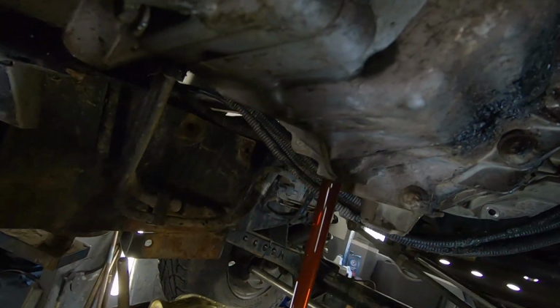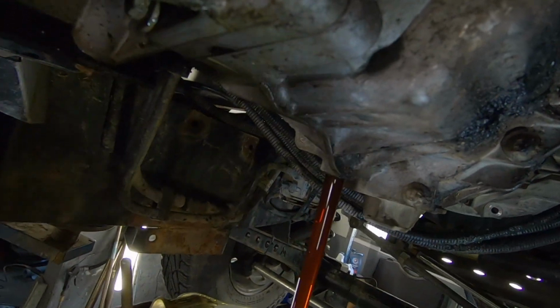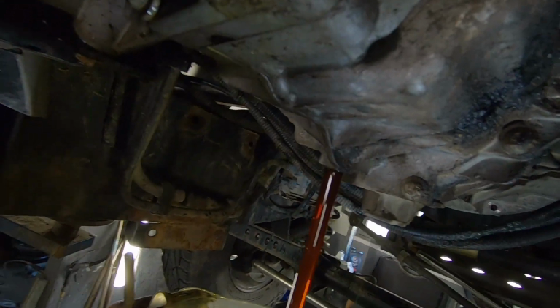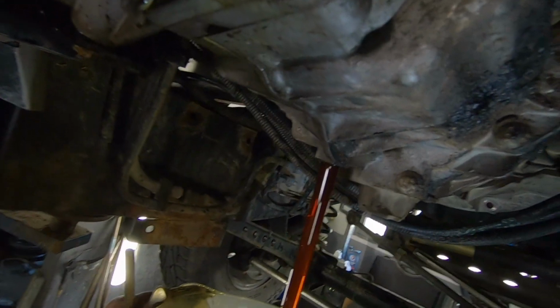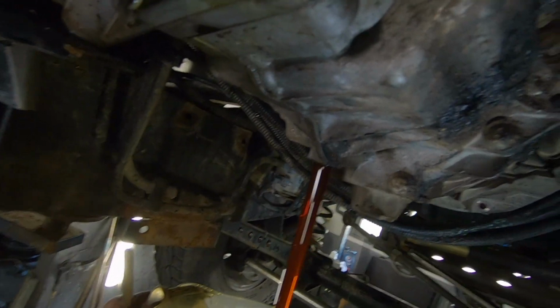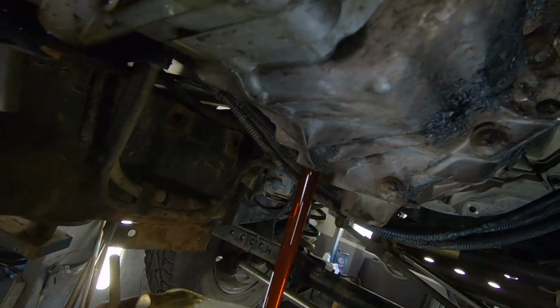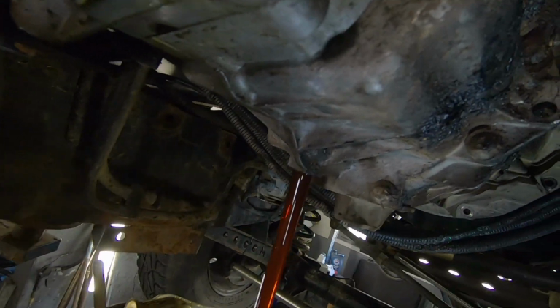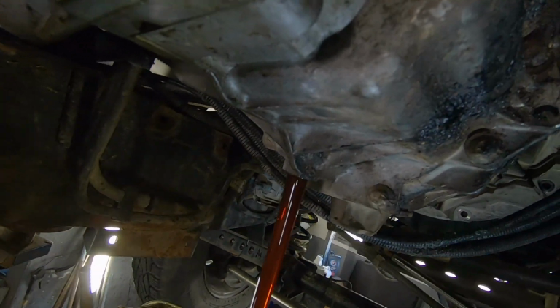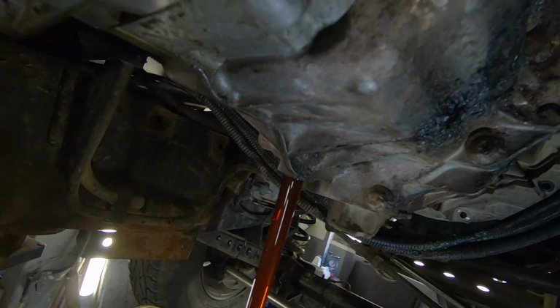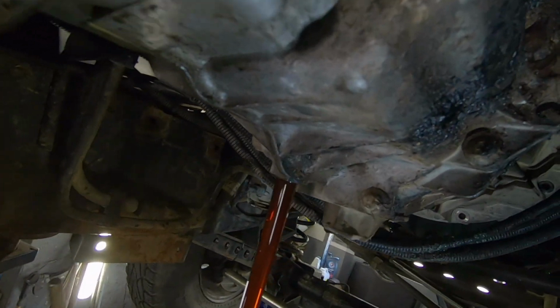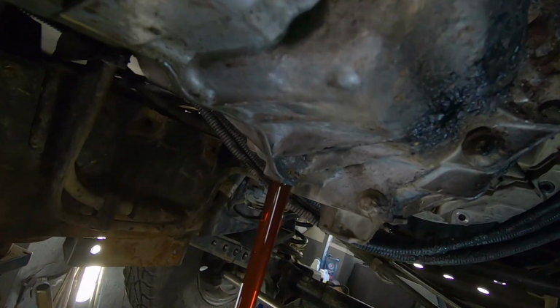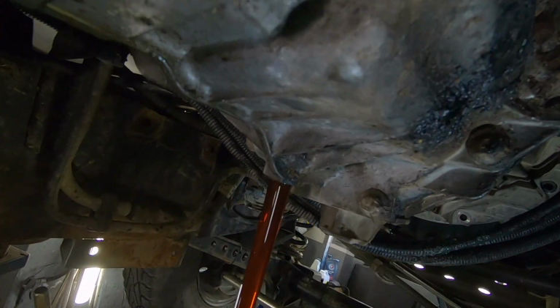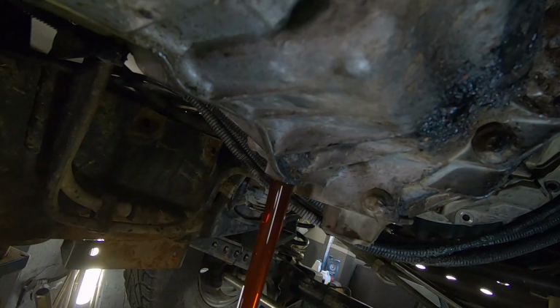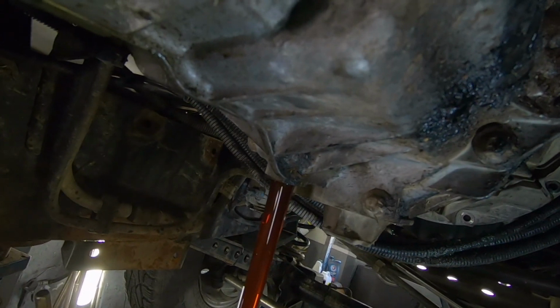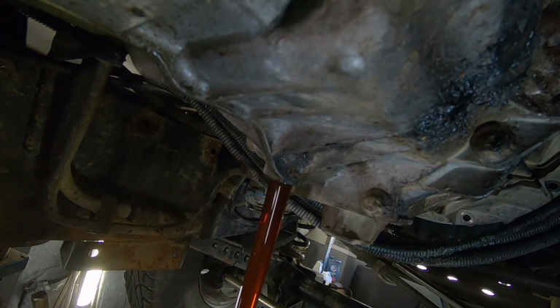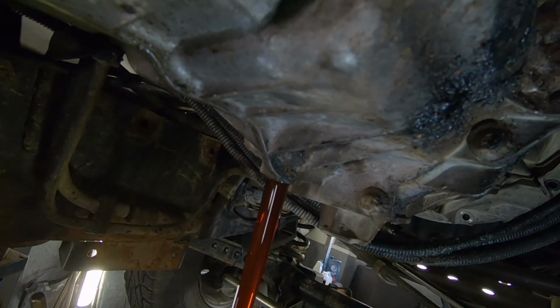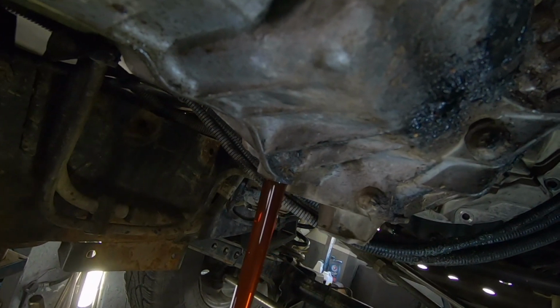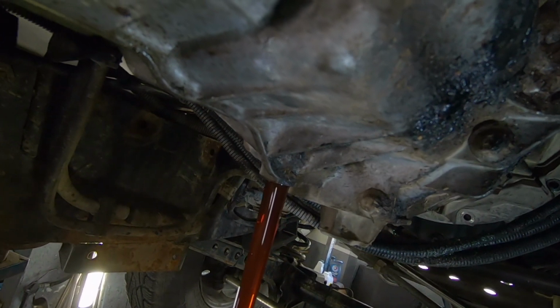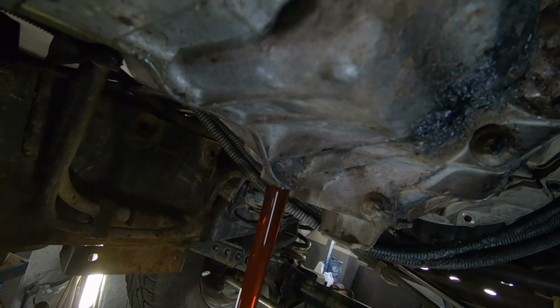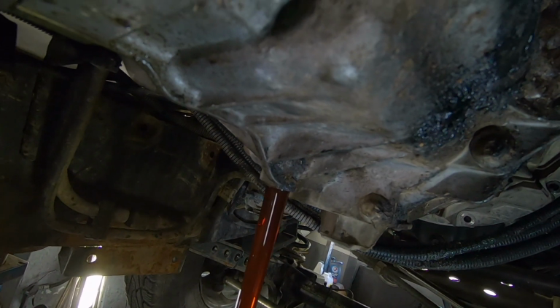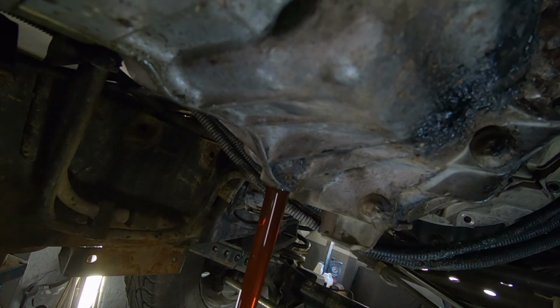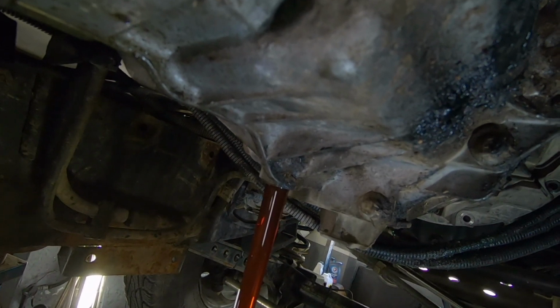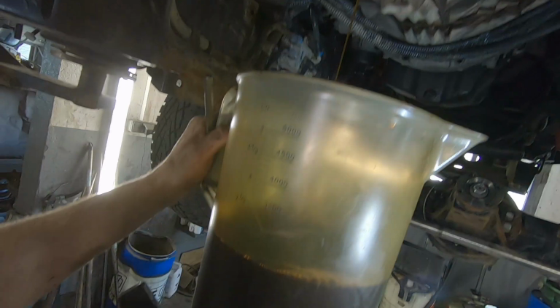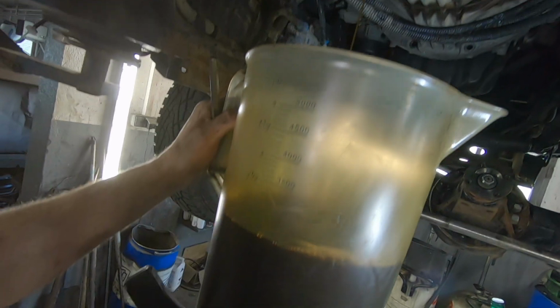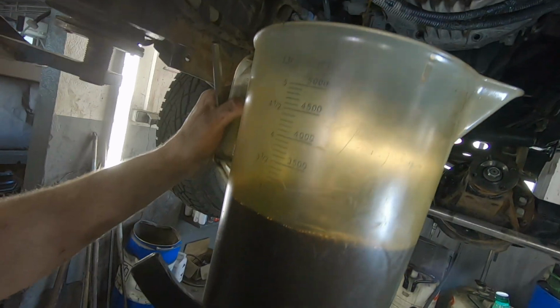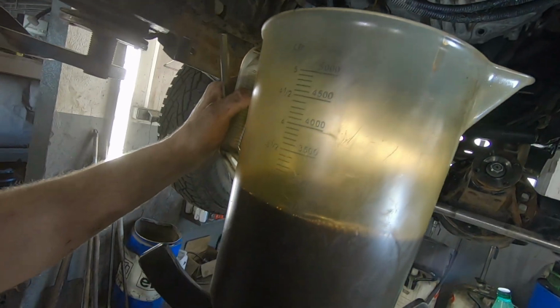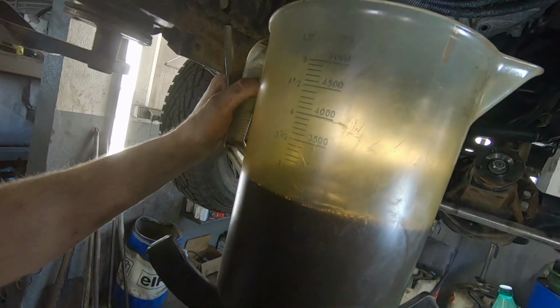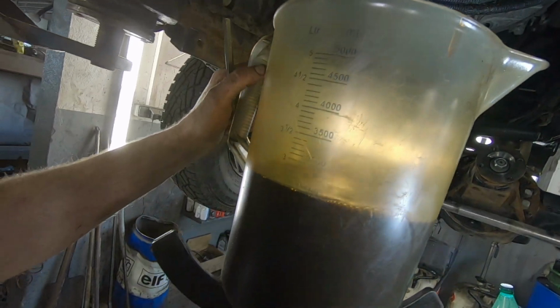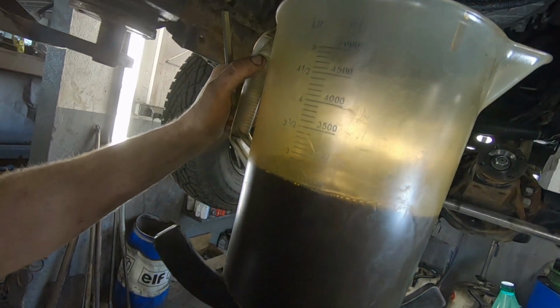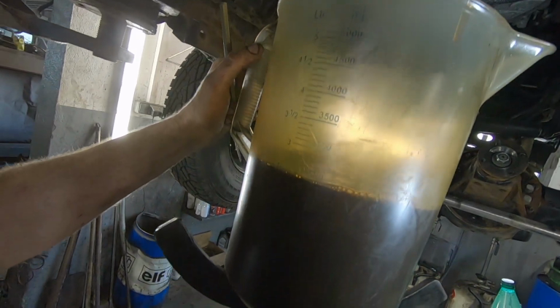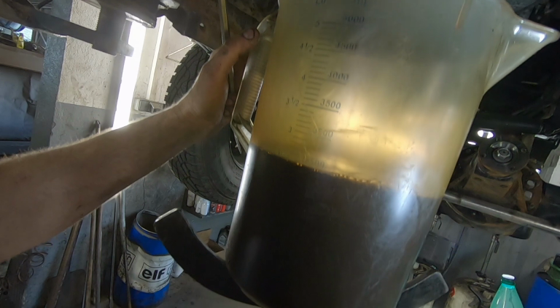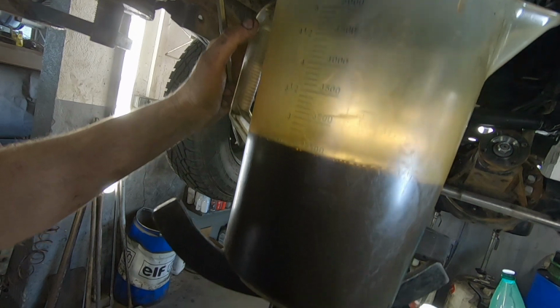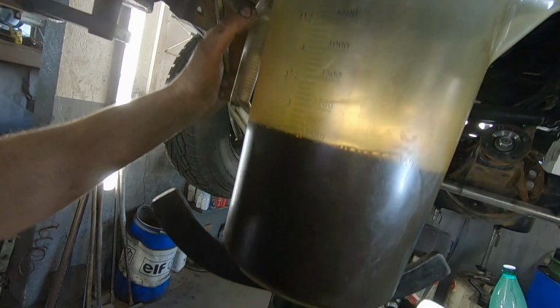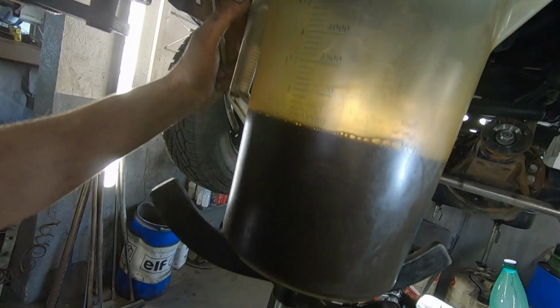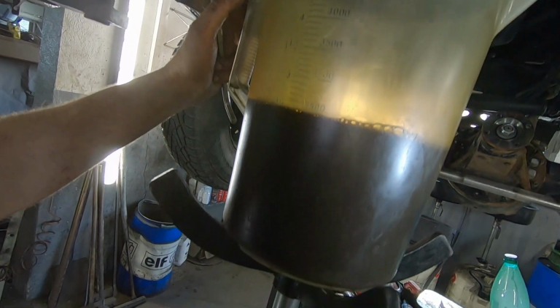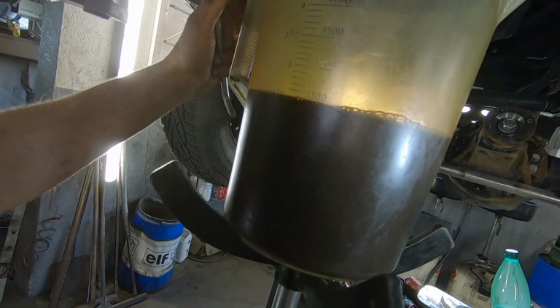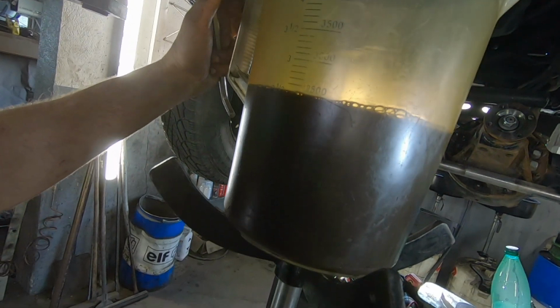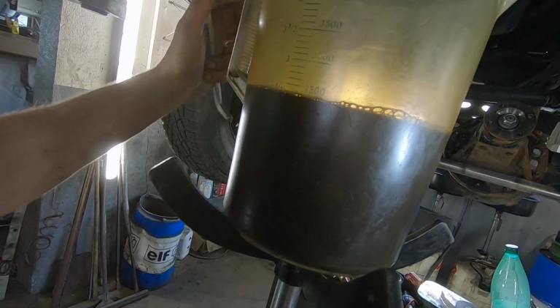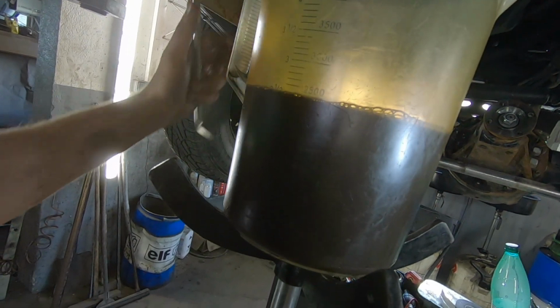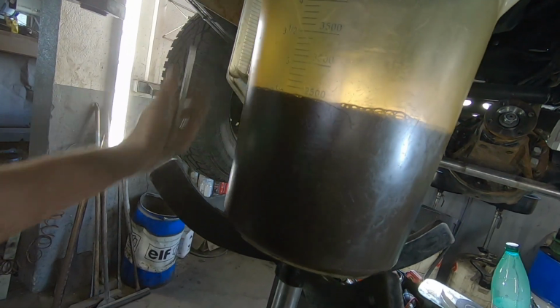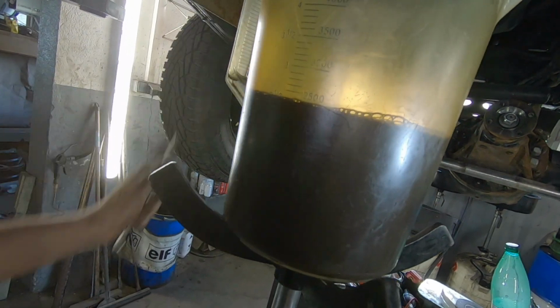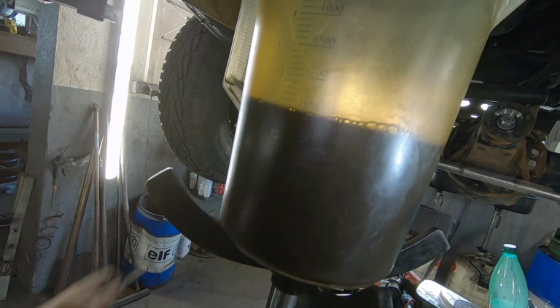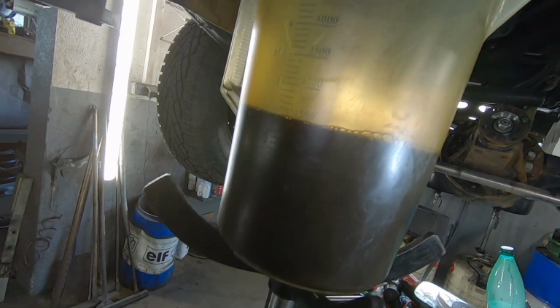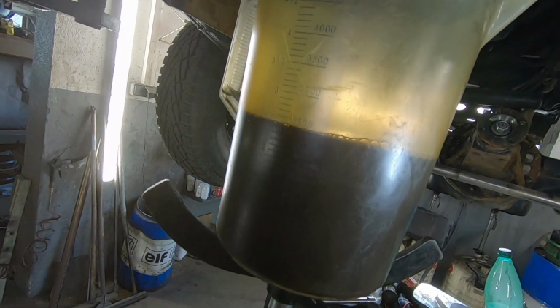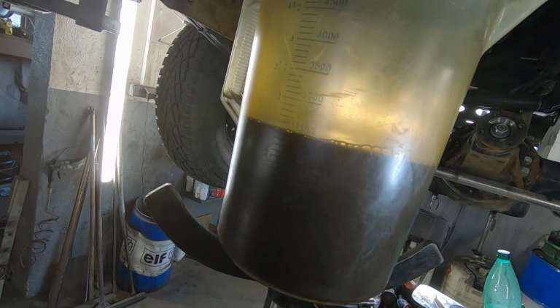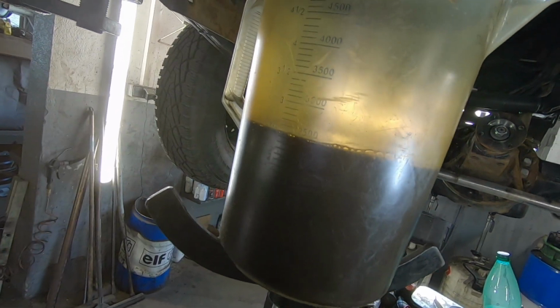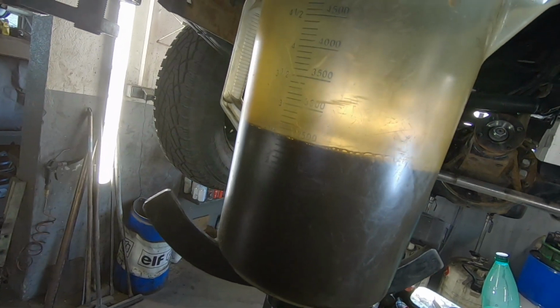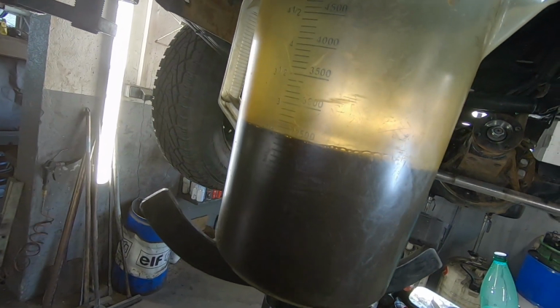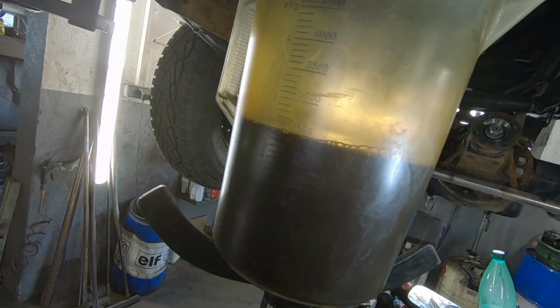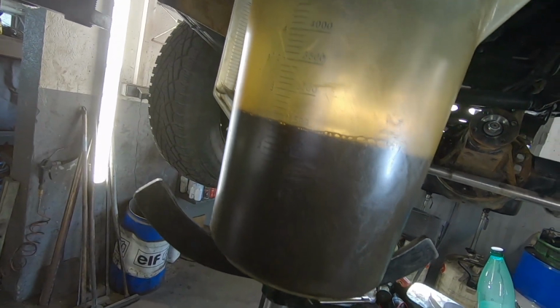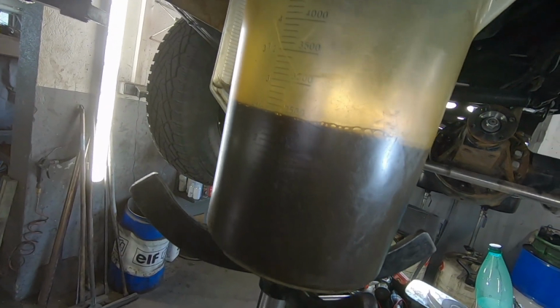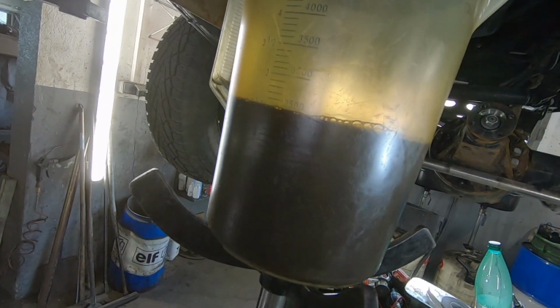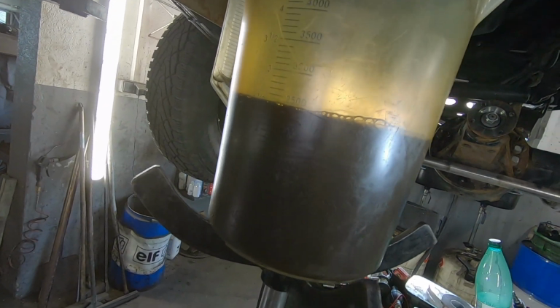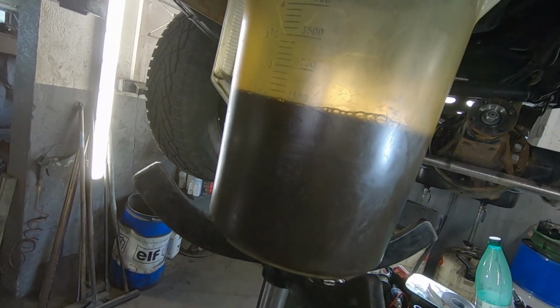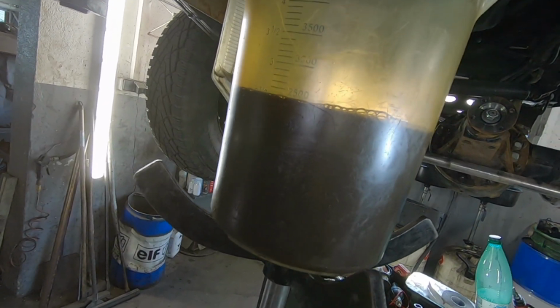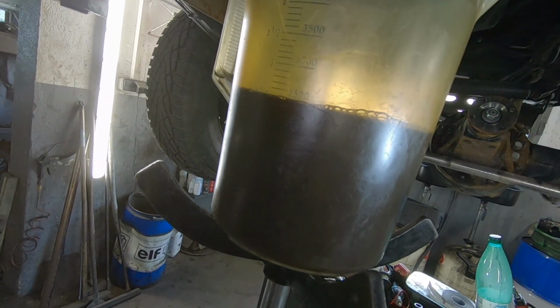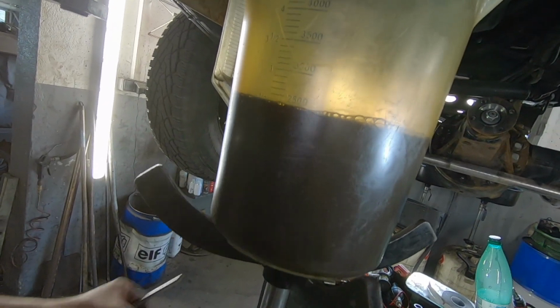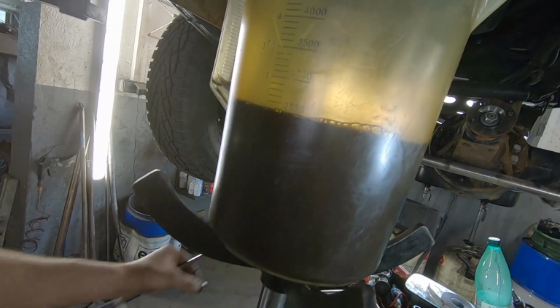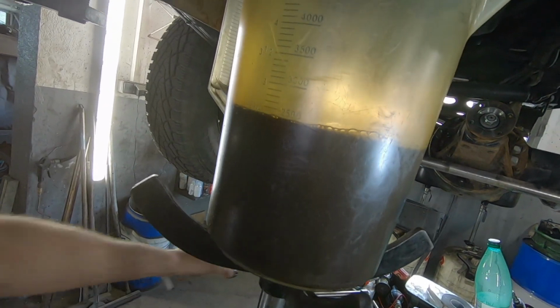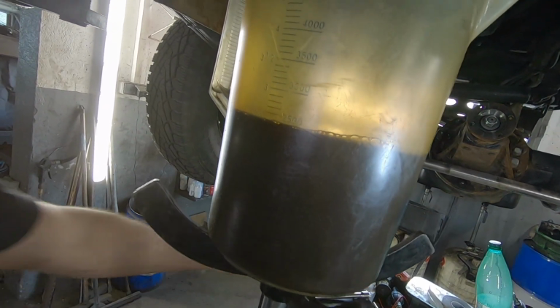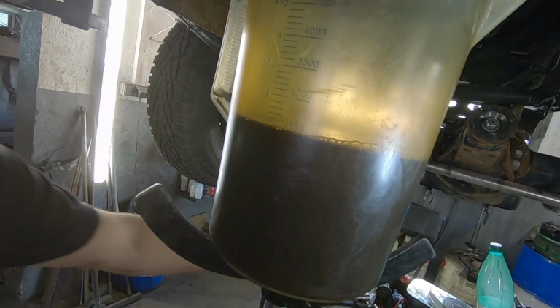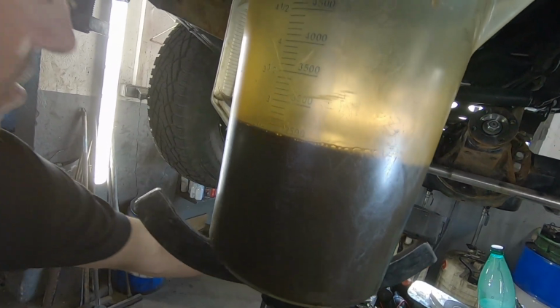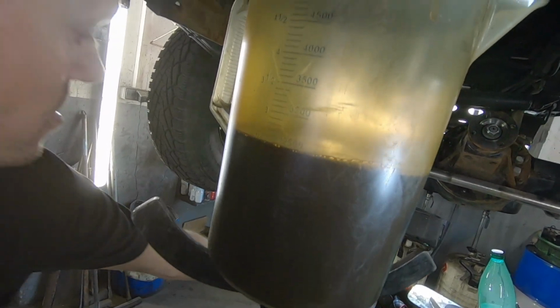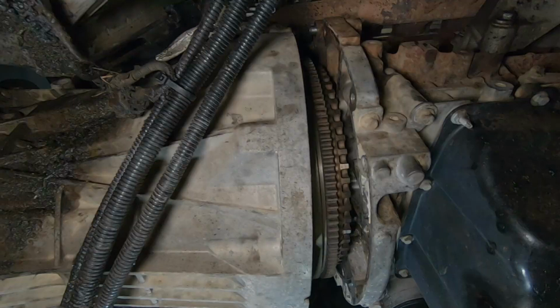I was thinking 2.7 liters in my head because I thought I put in 3 syringes. No, it's 2.4 liters.